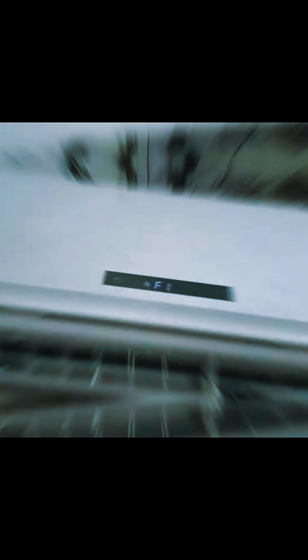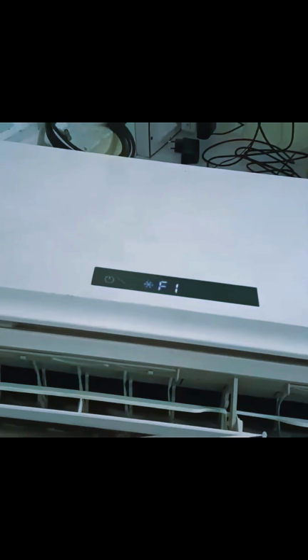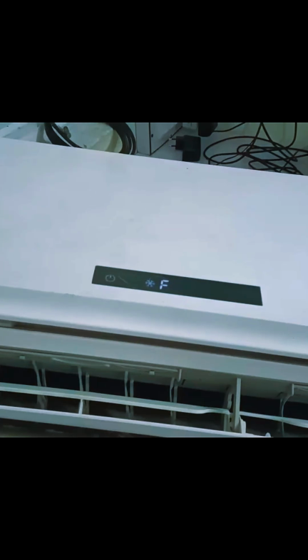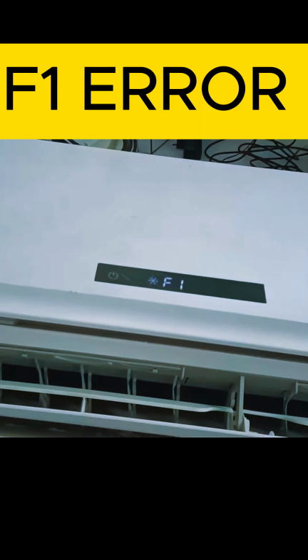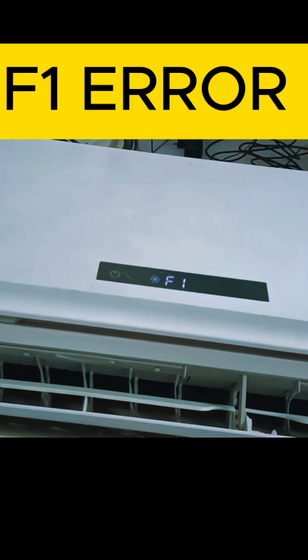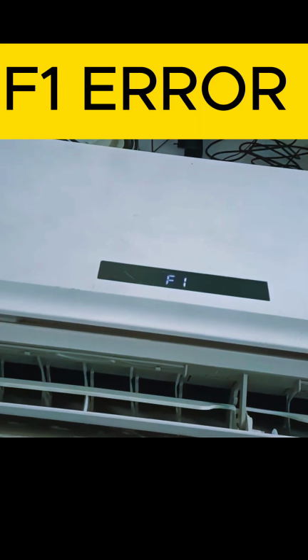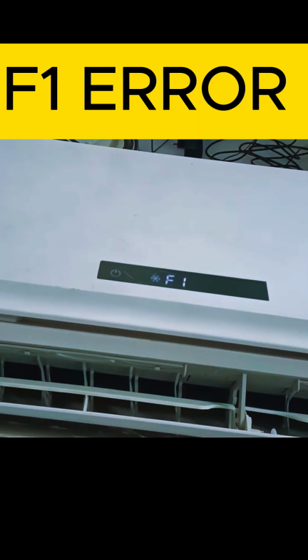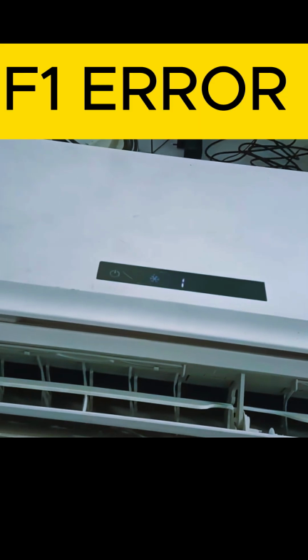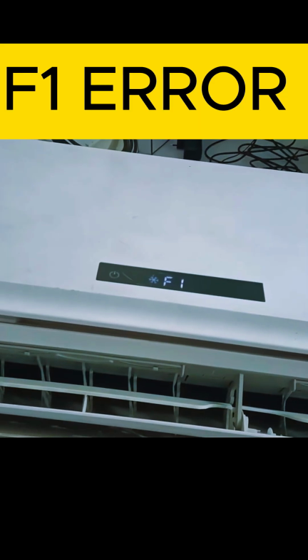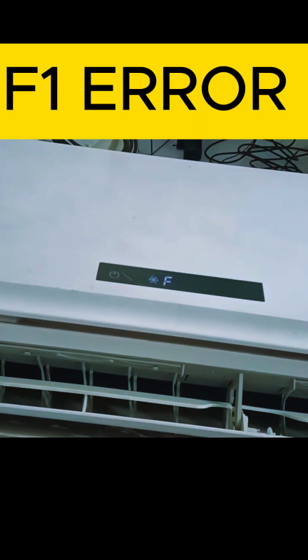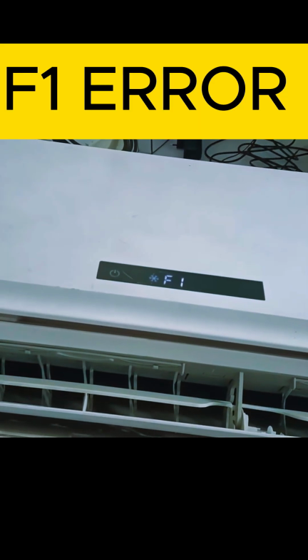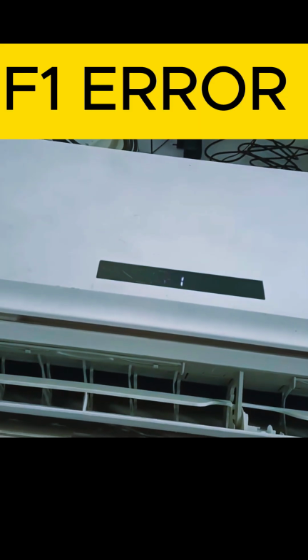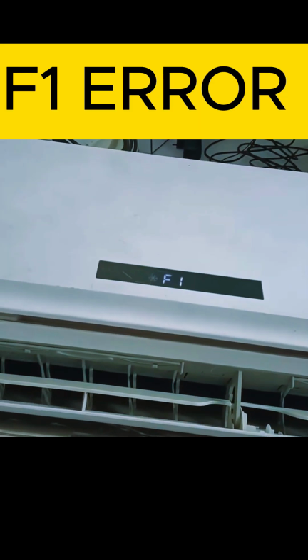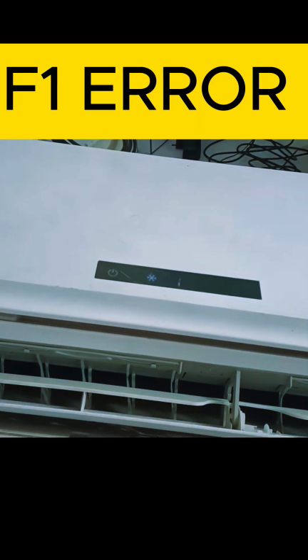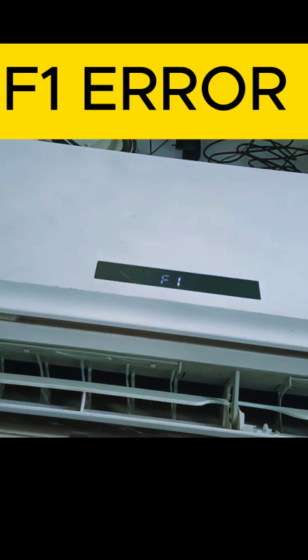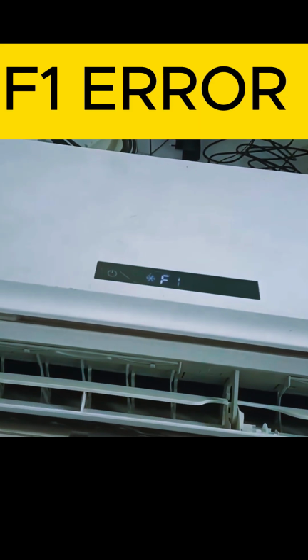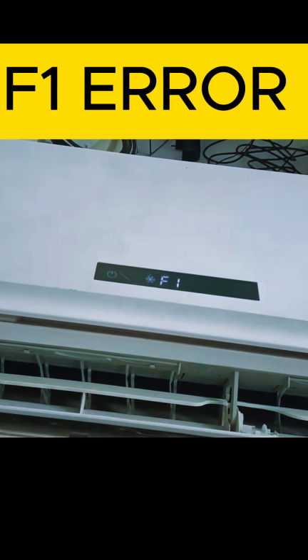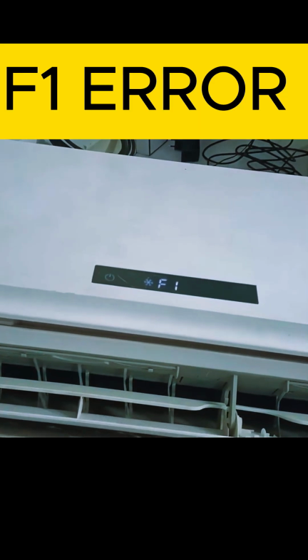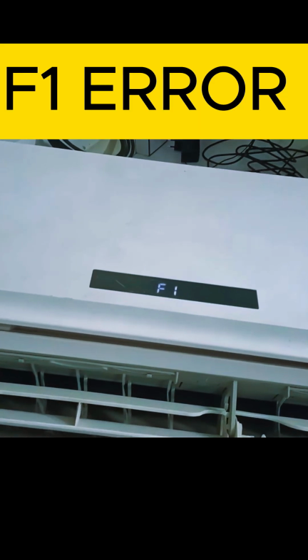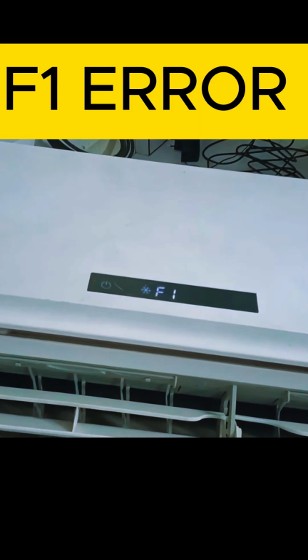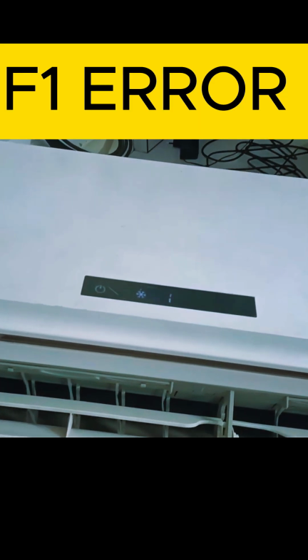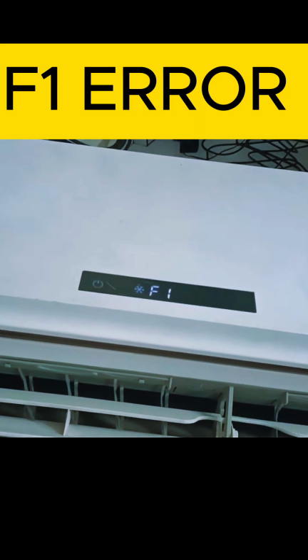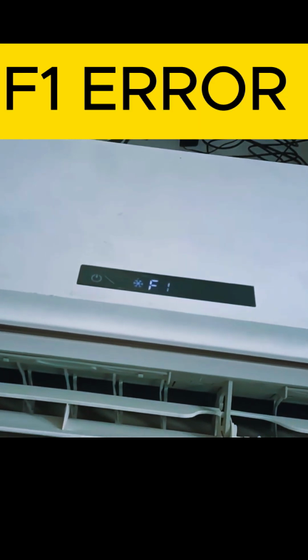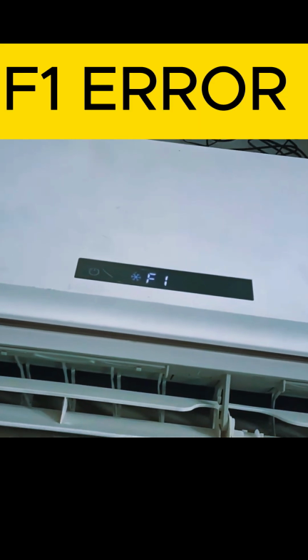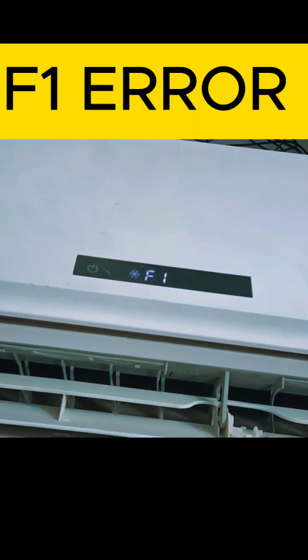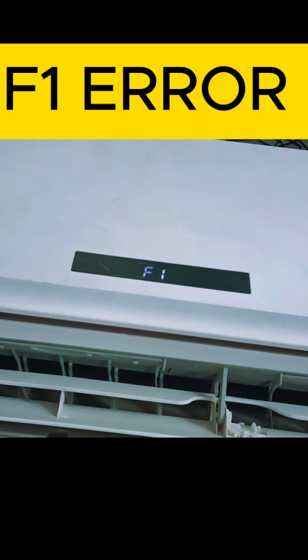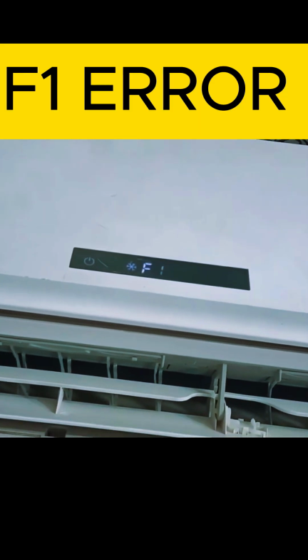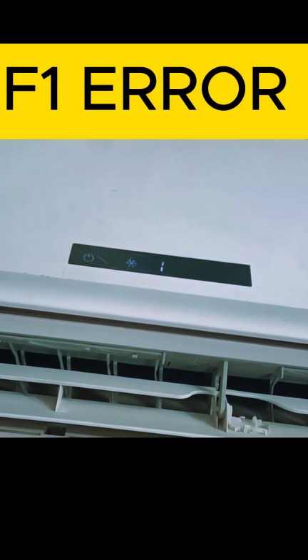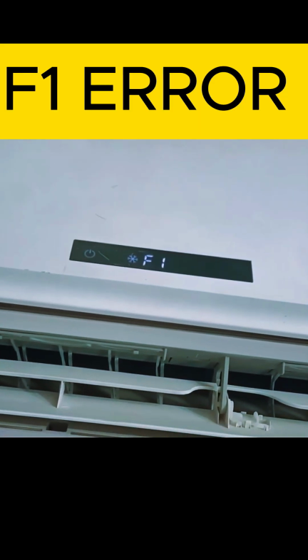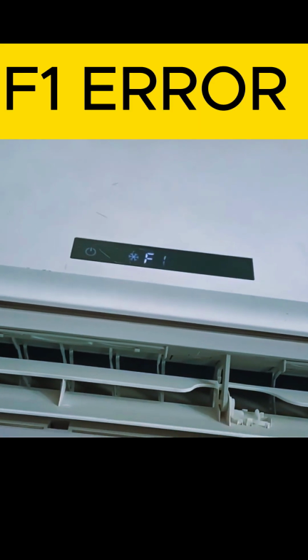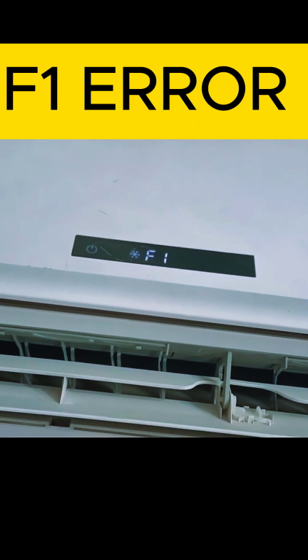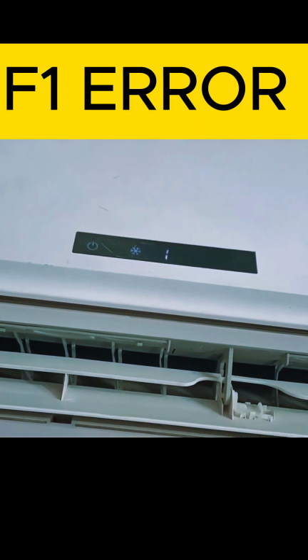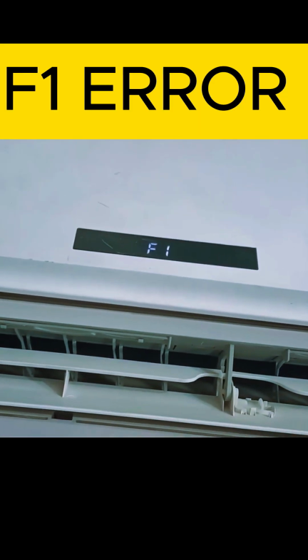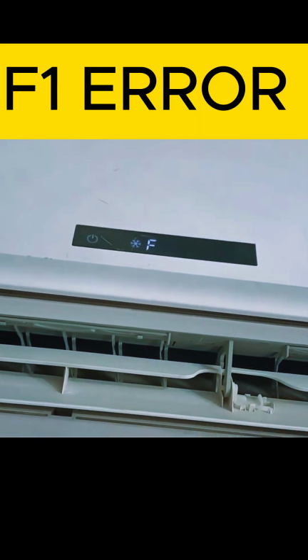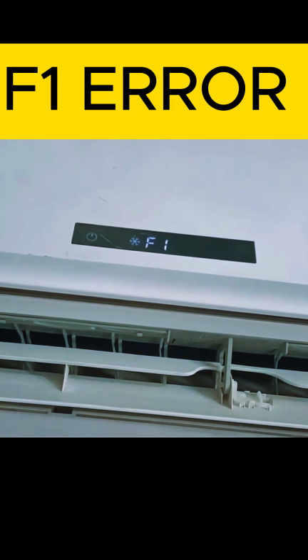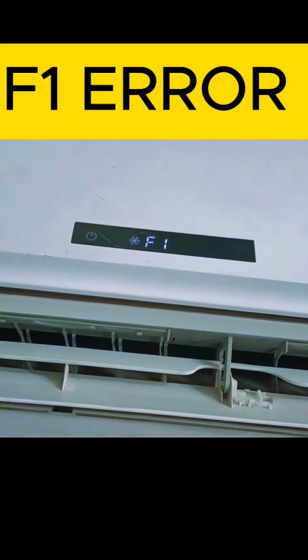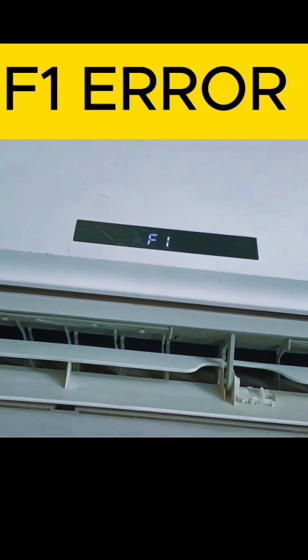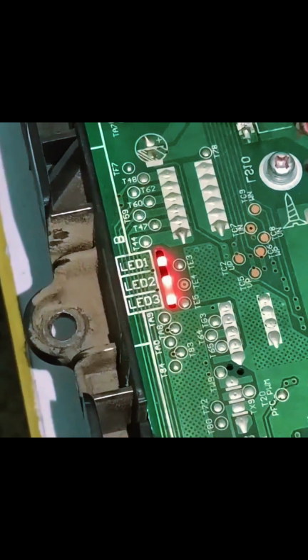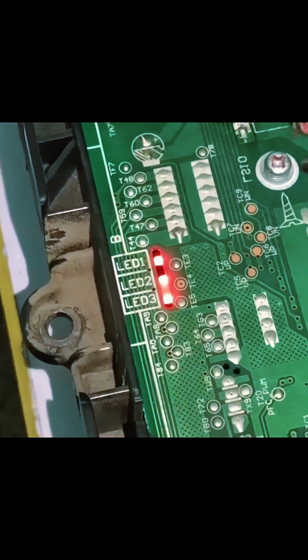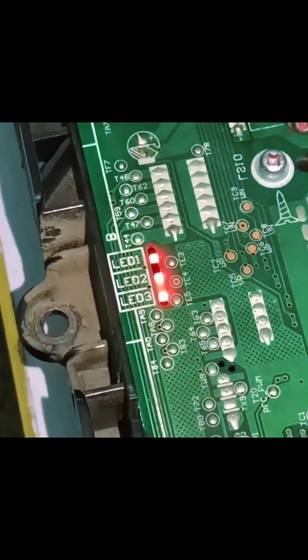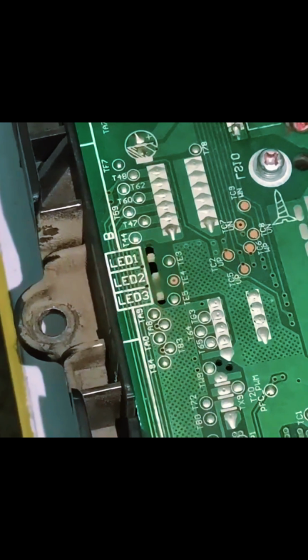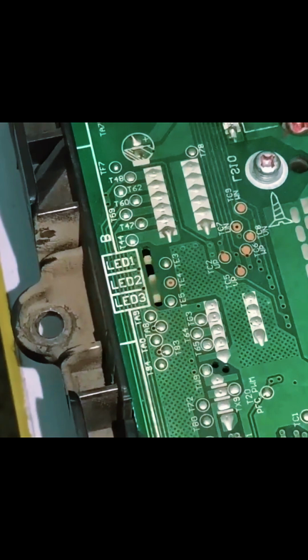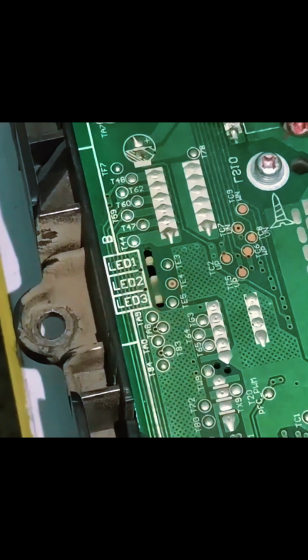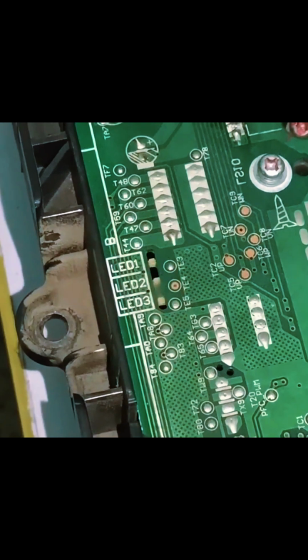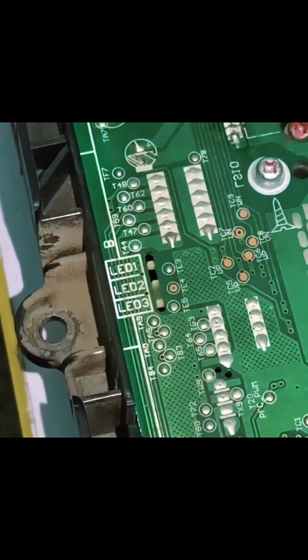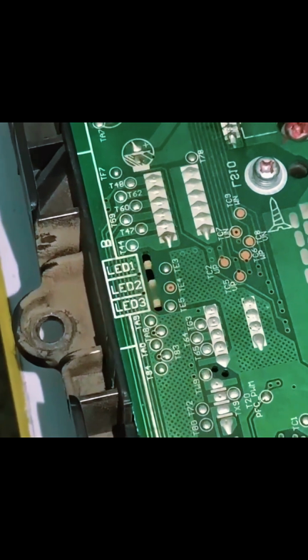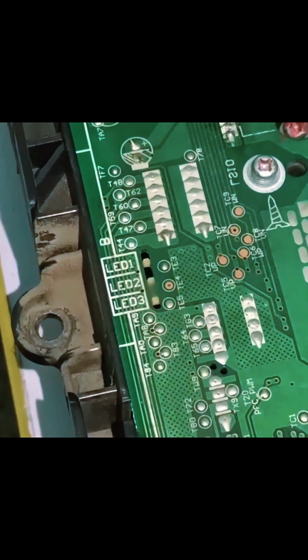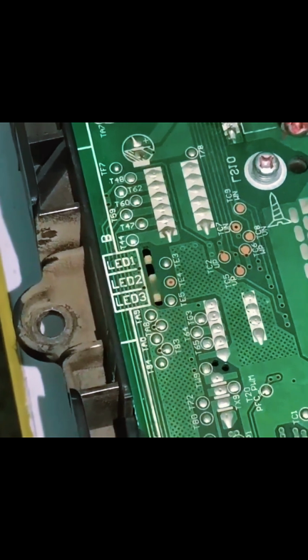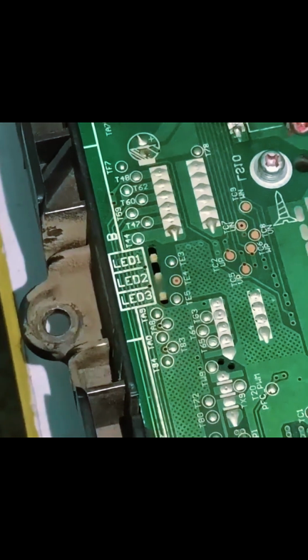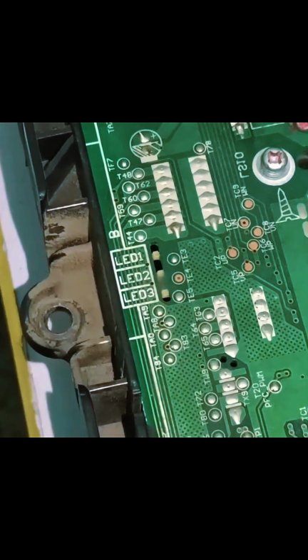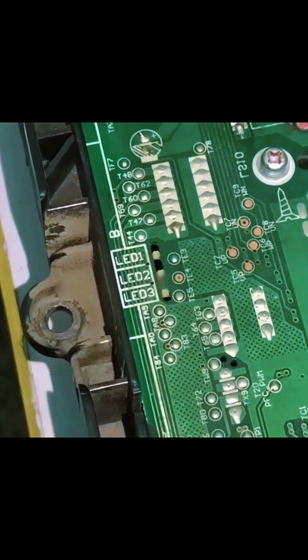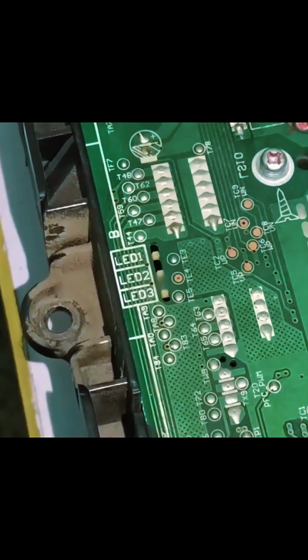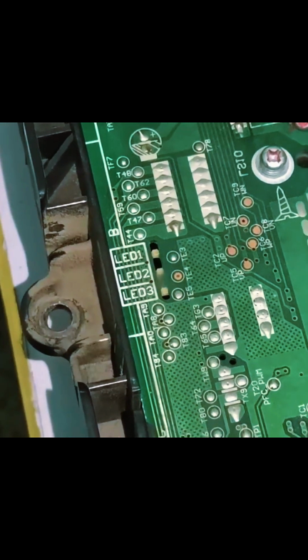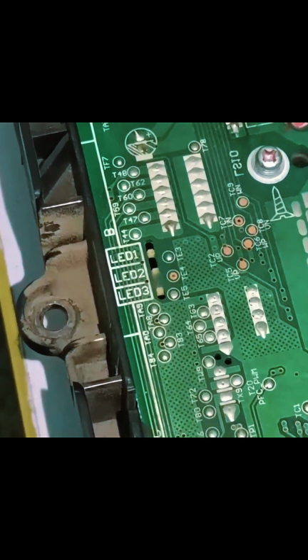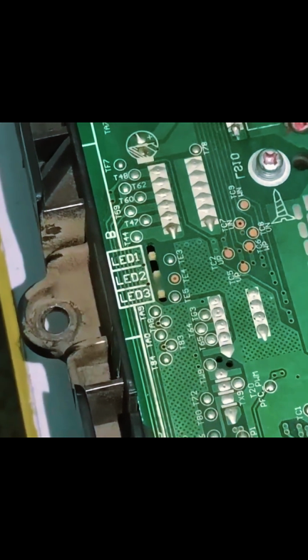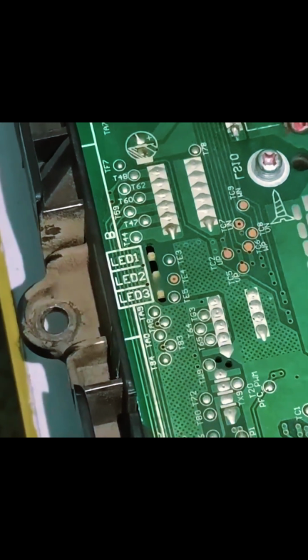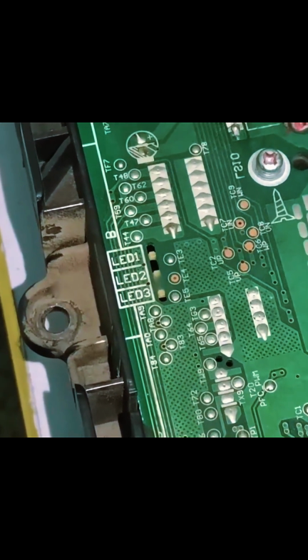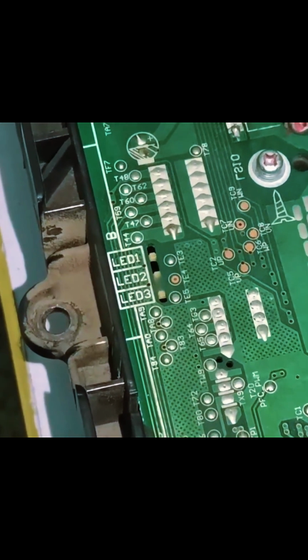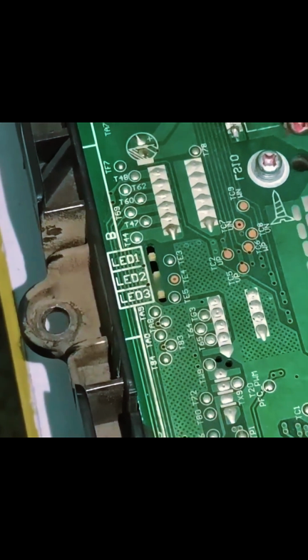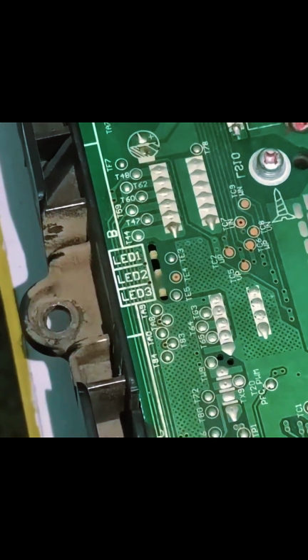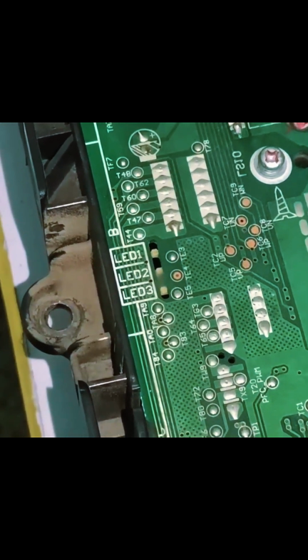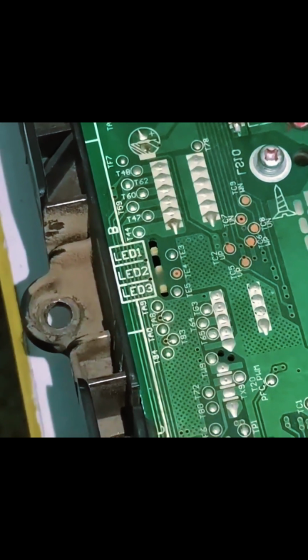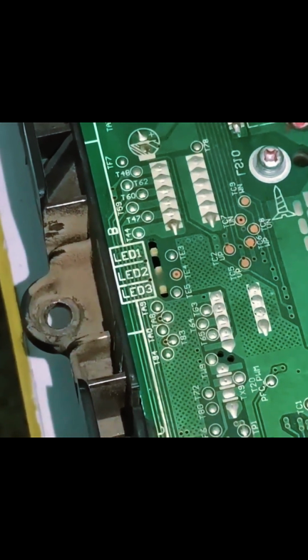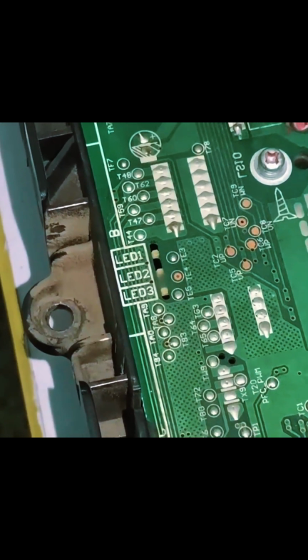This mini split air conditioner is showing an F1 error code on the display. The LED lights on the circuit board are not glowing right now.